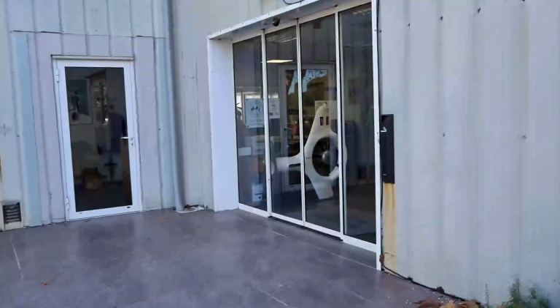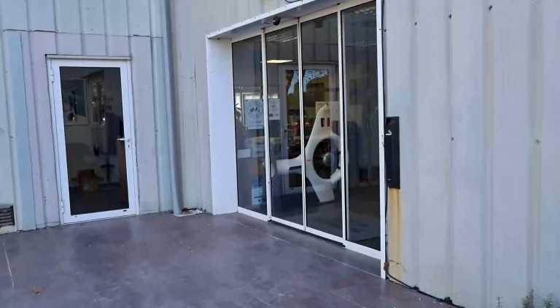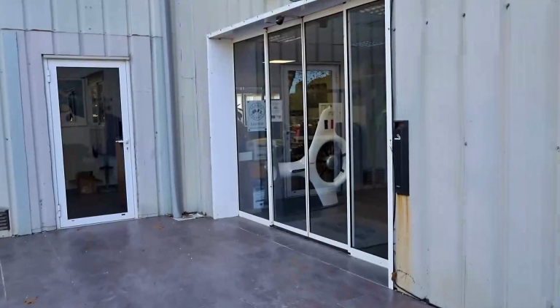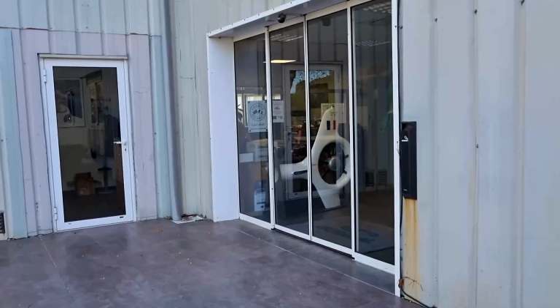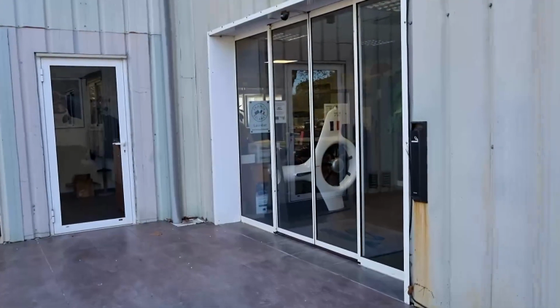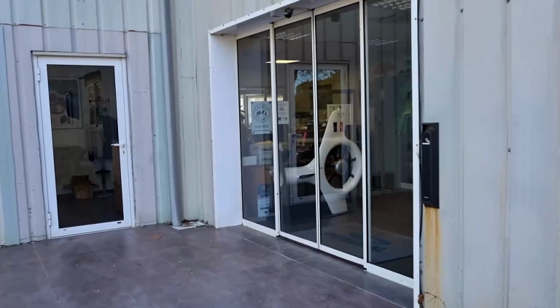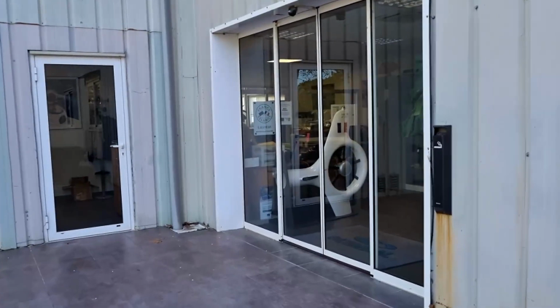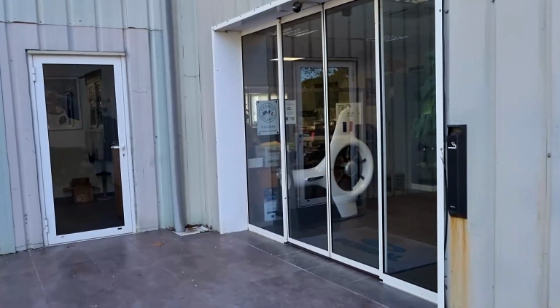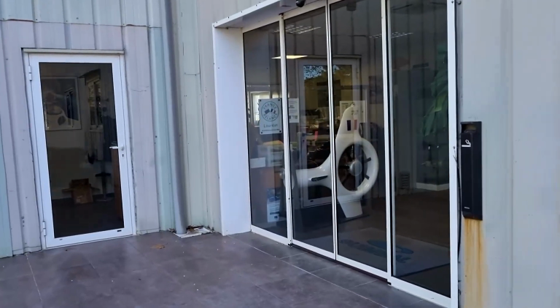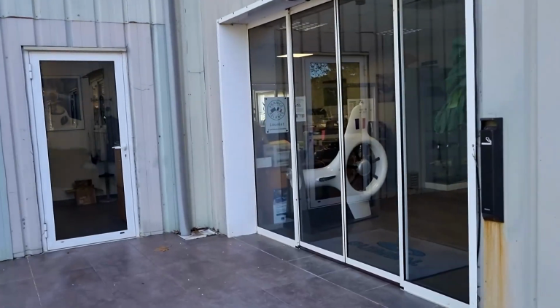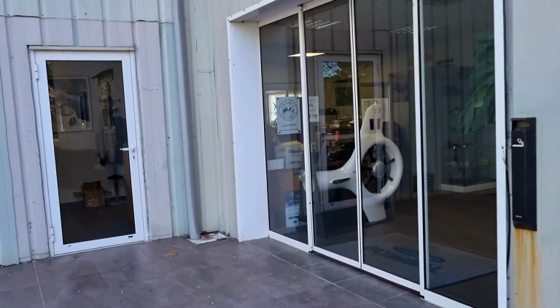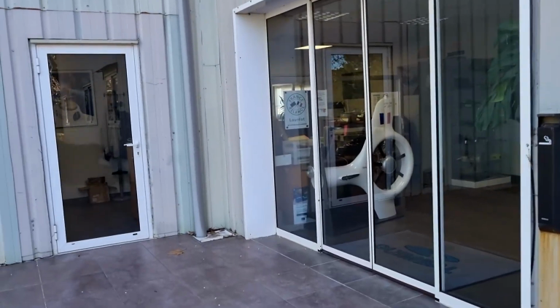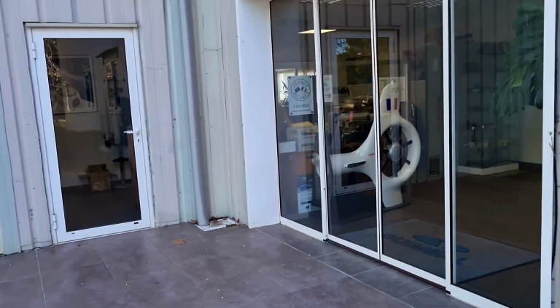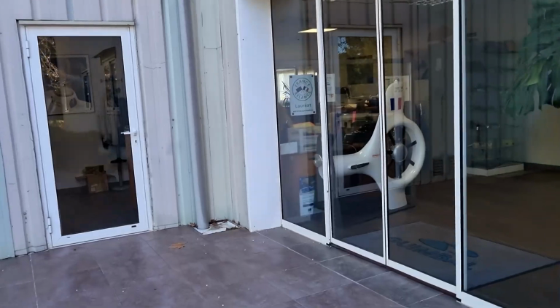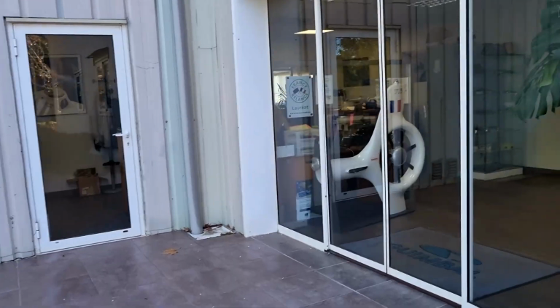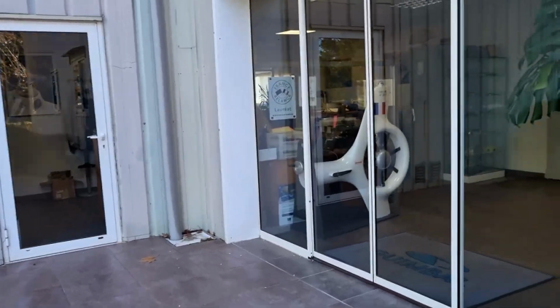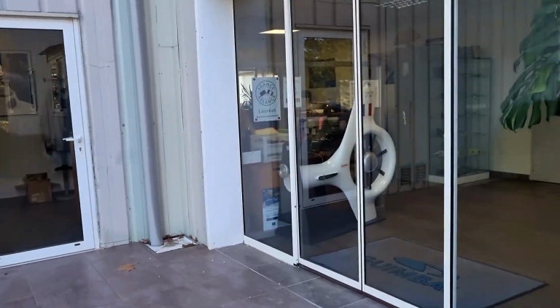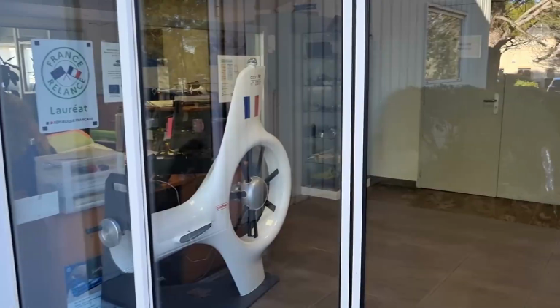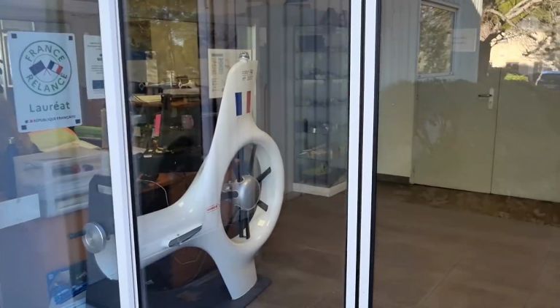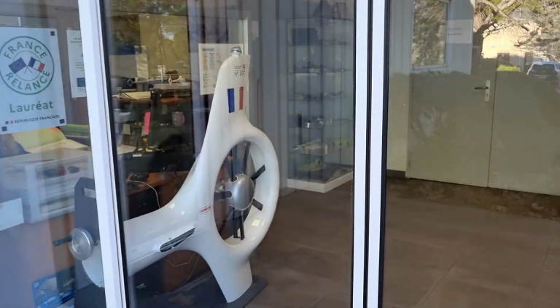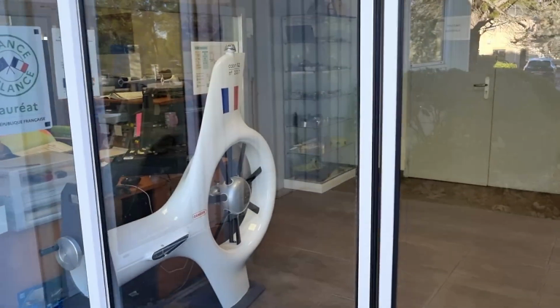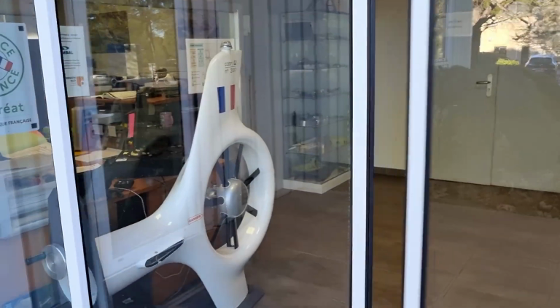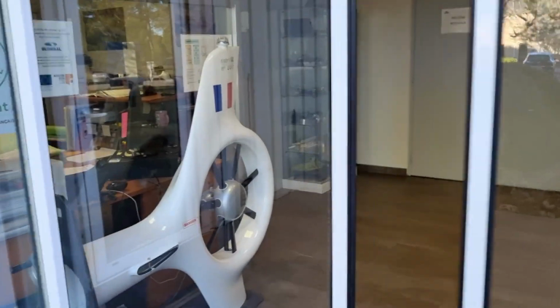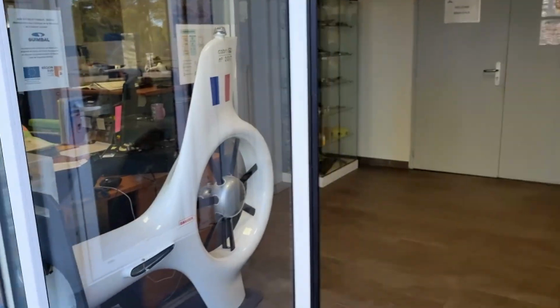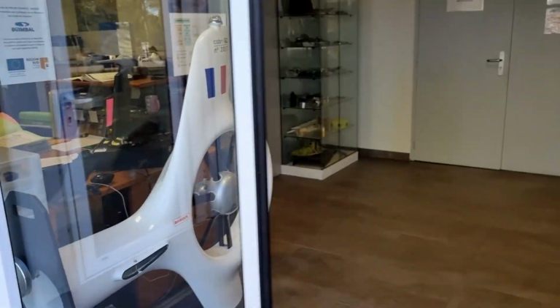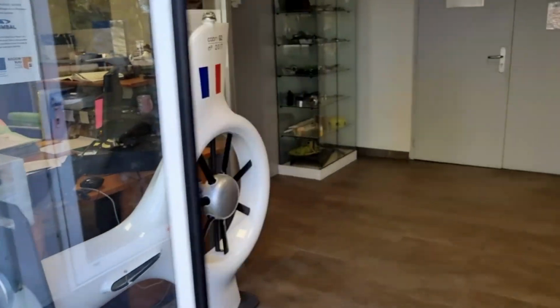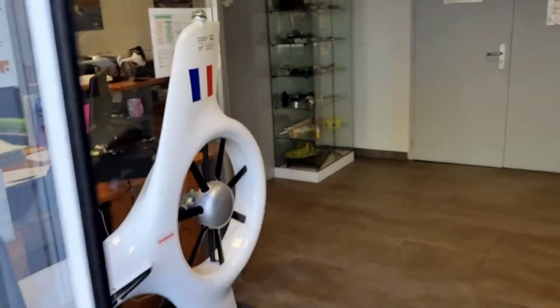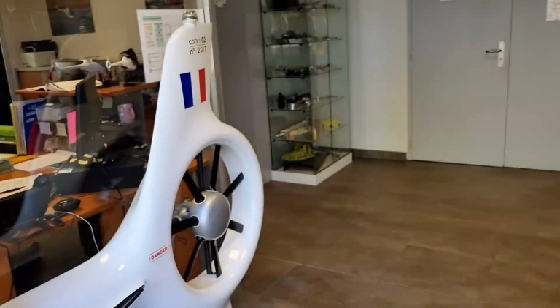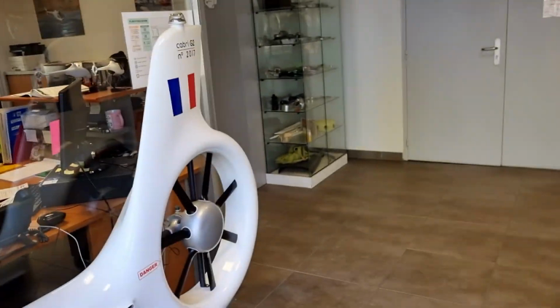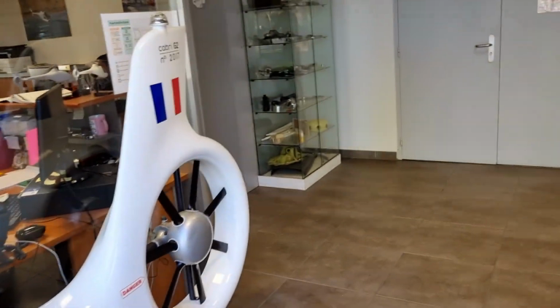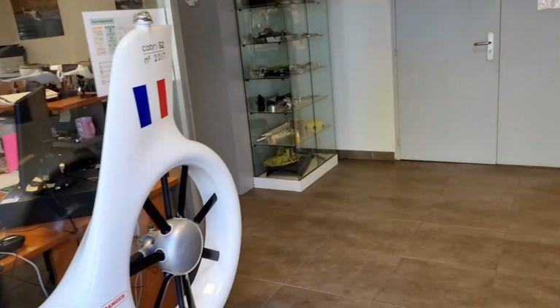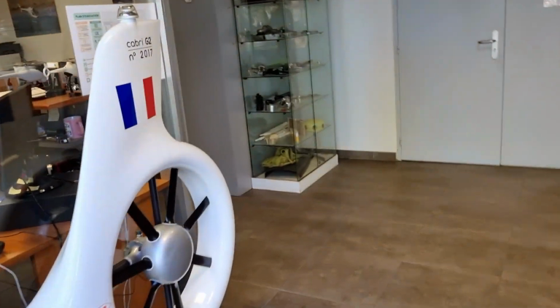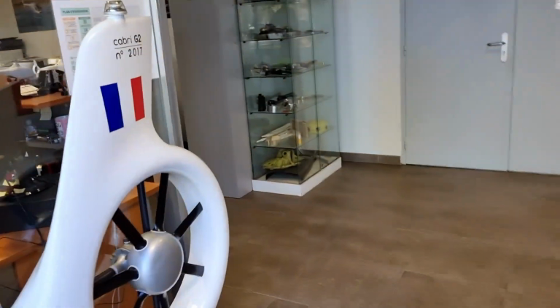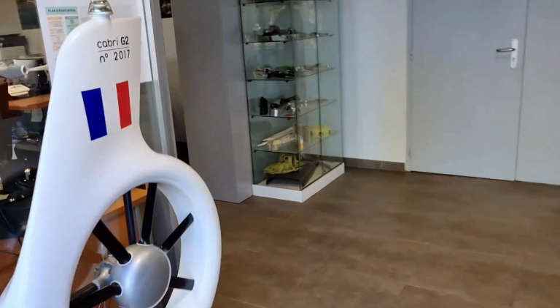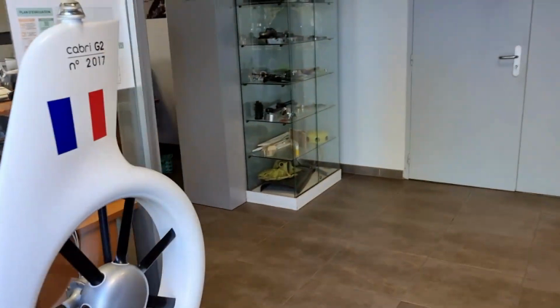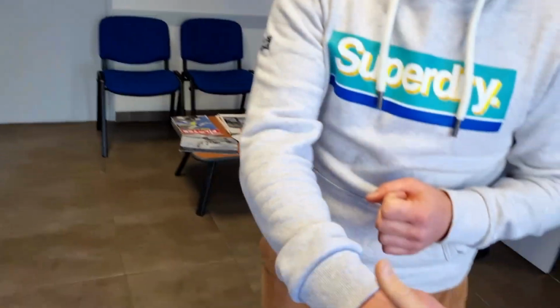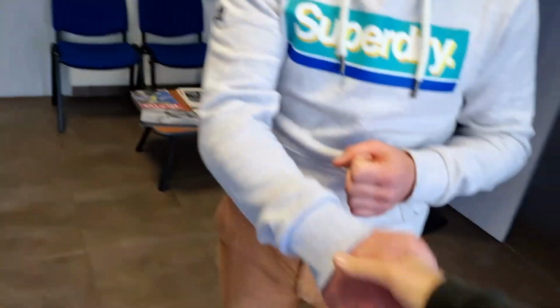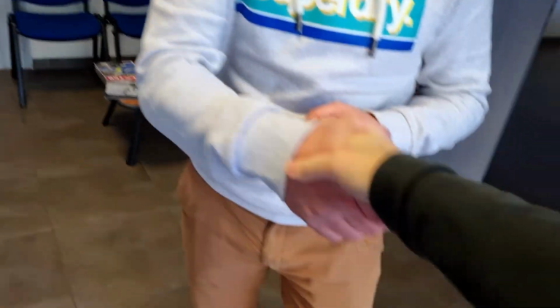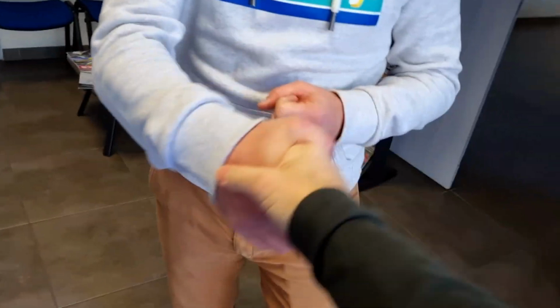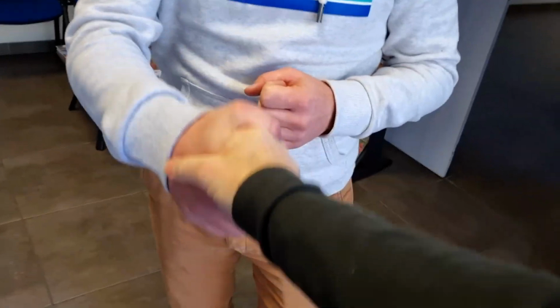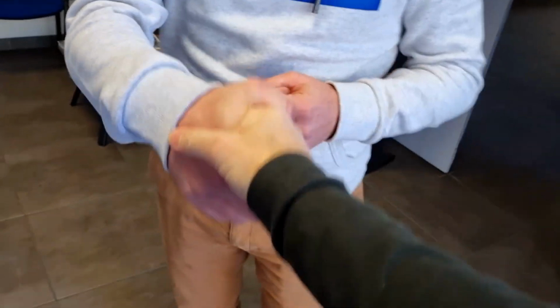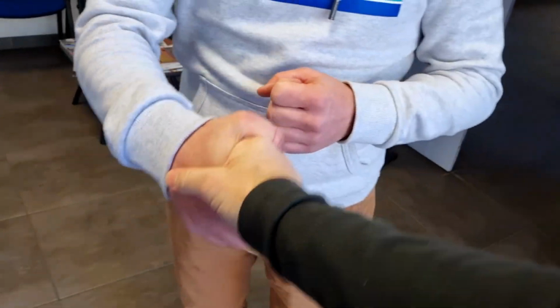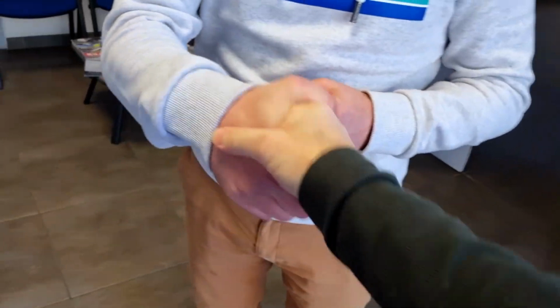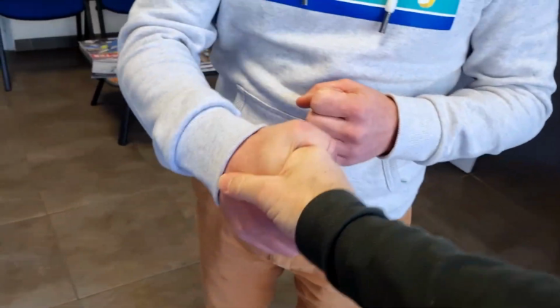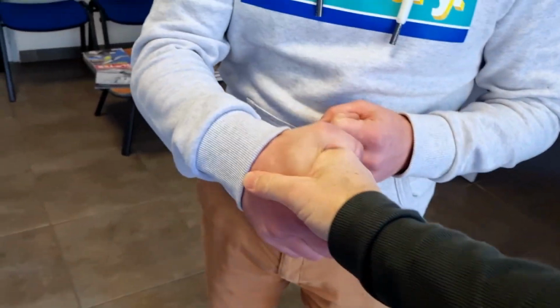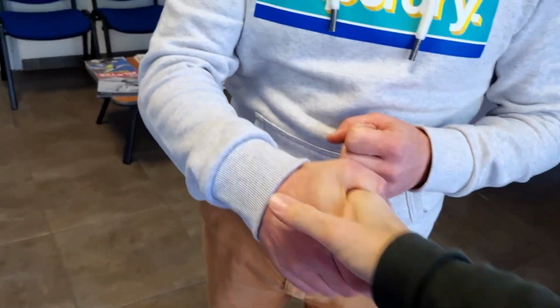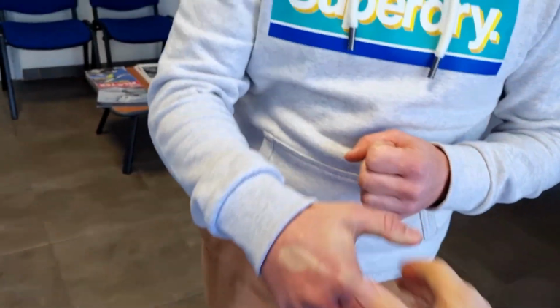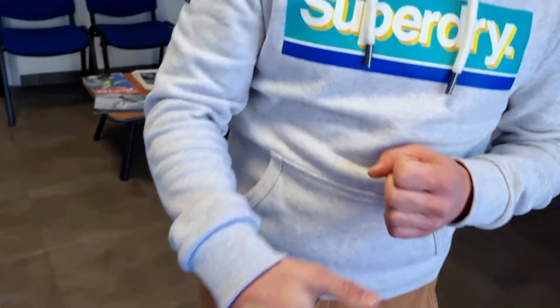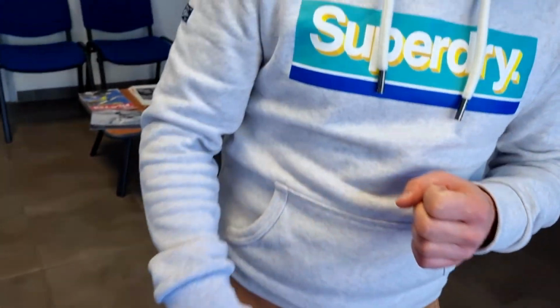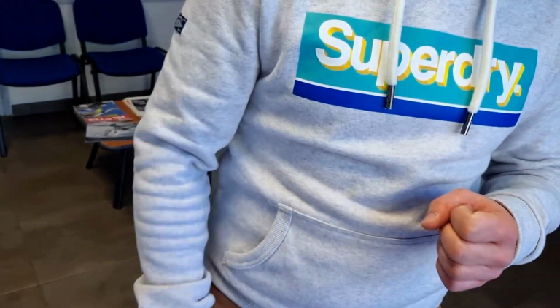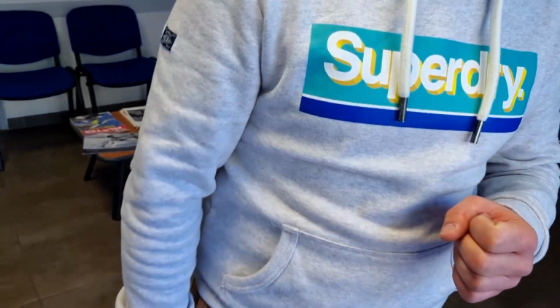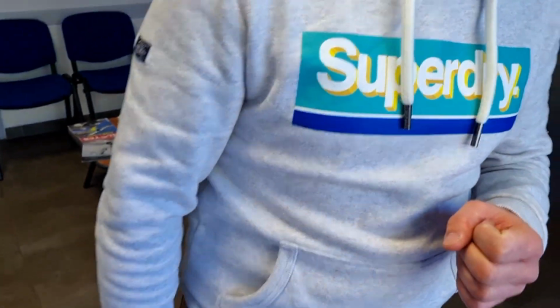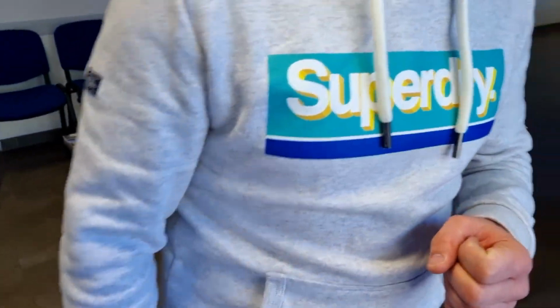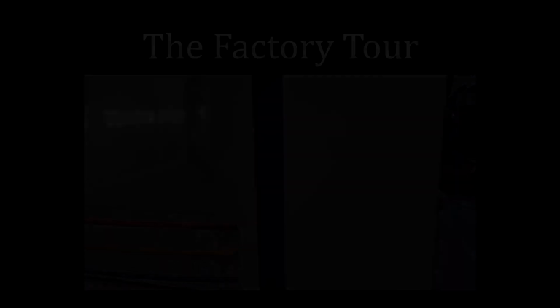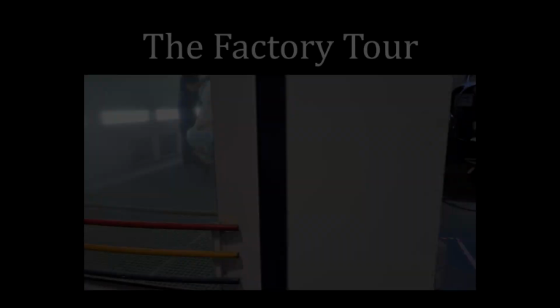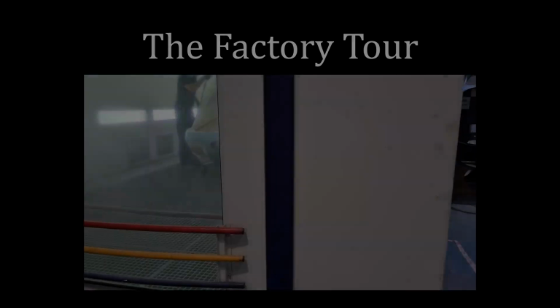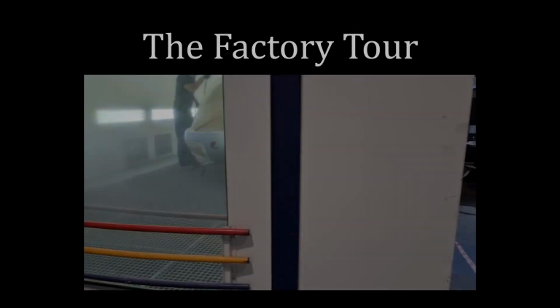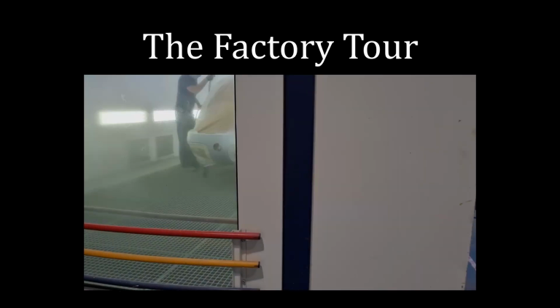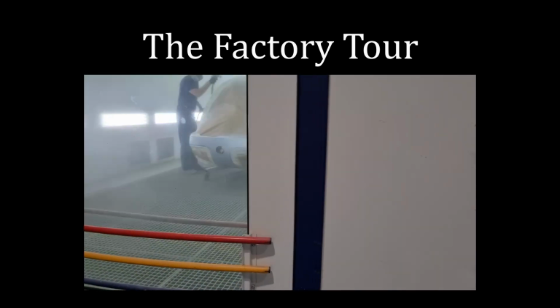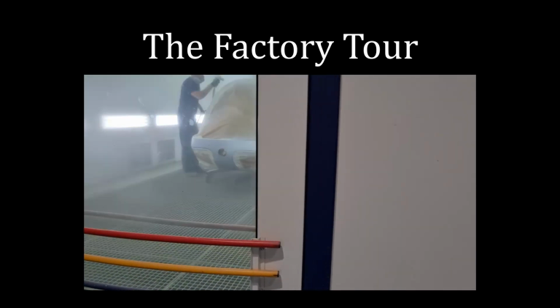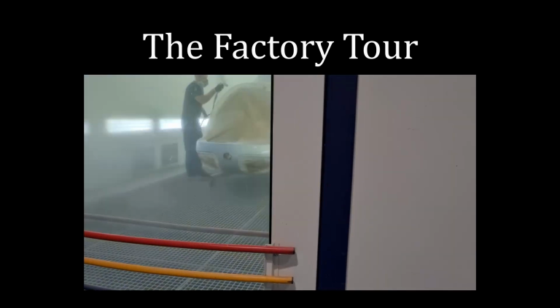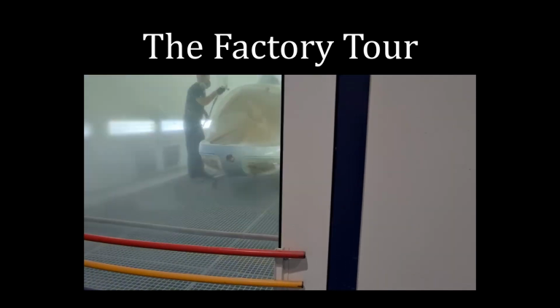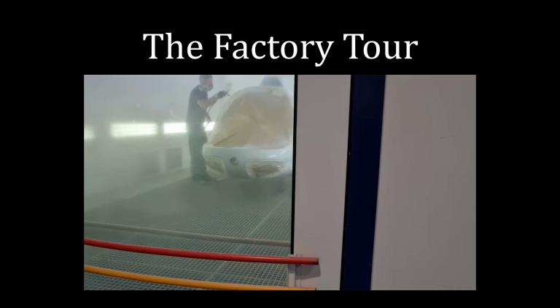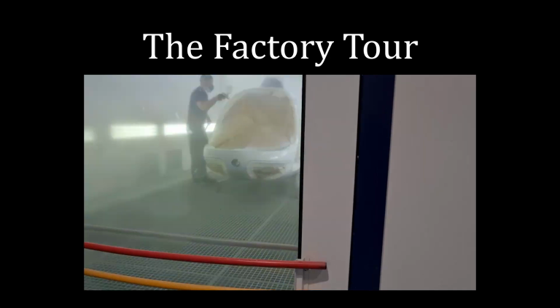Good morning, how are you? Good. Would you like a coffee first before we start the visit? Let's do it.